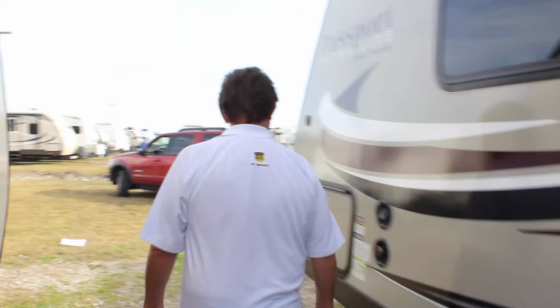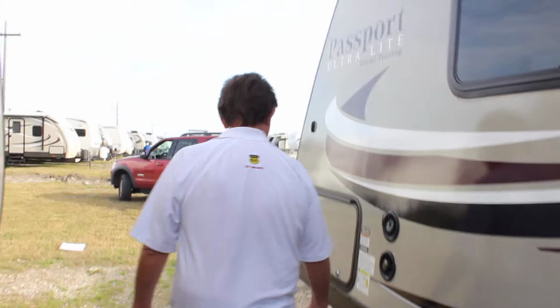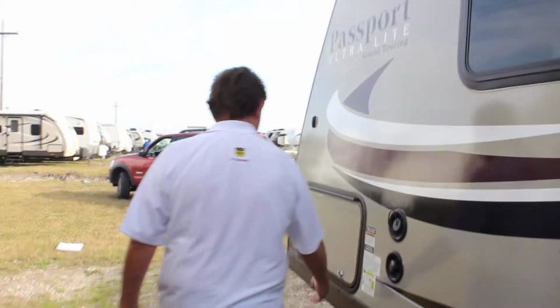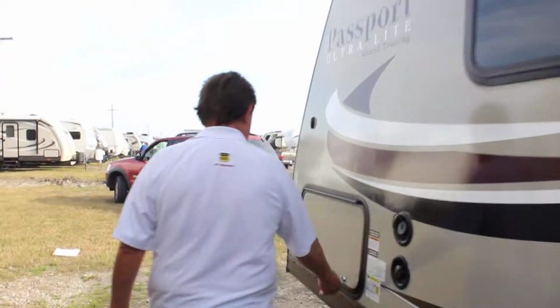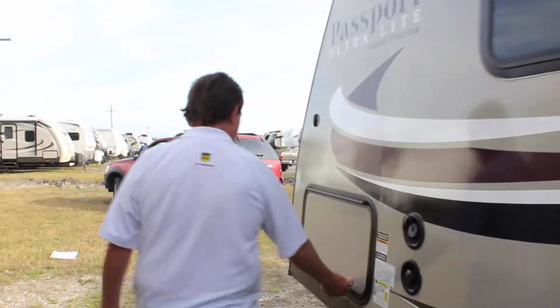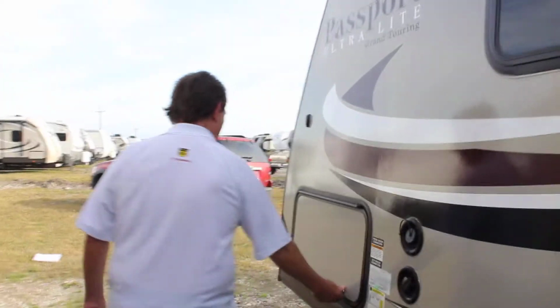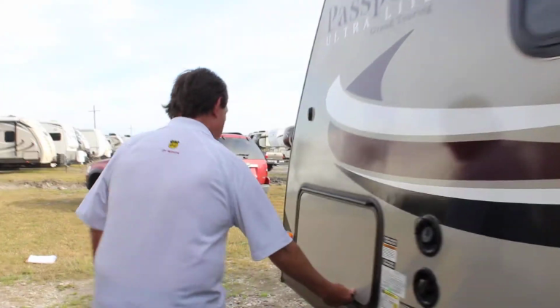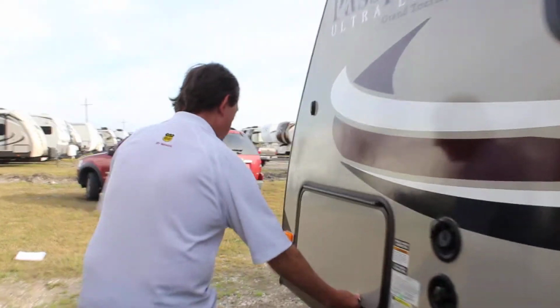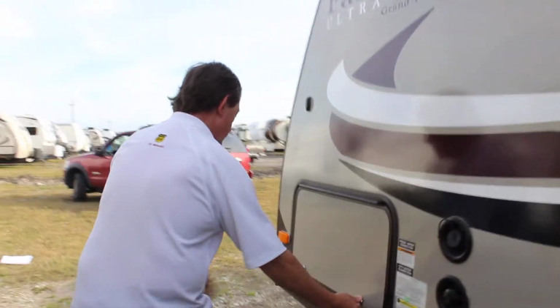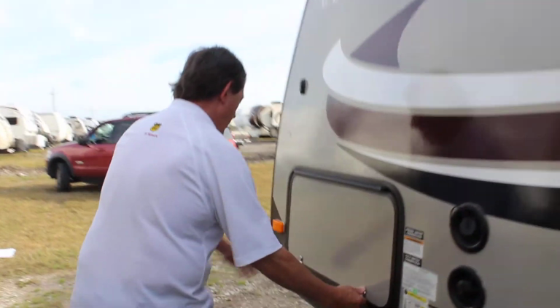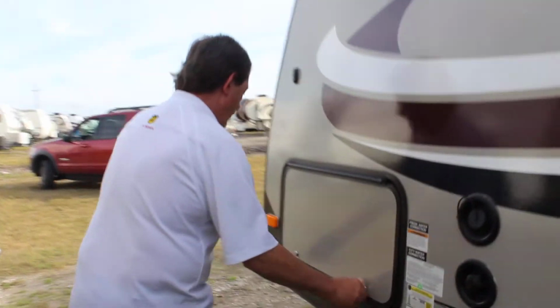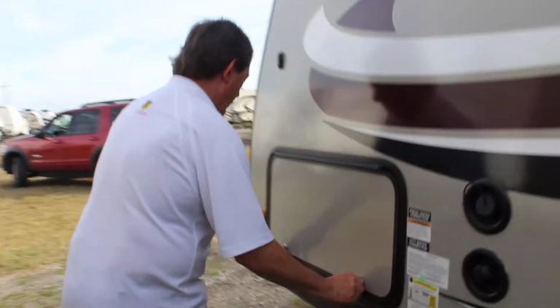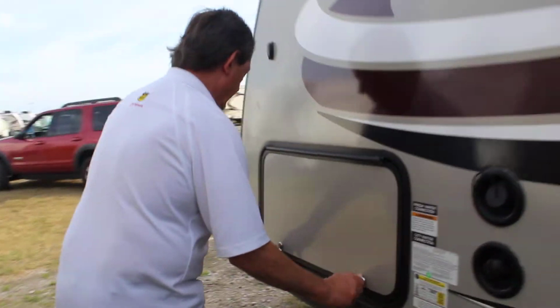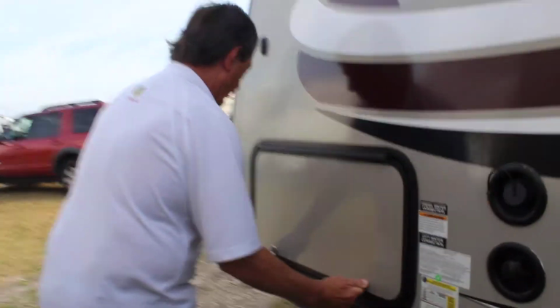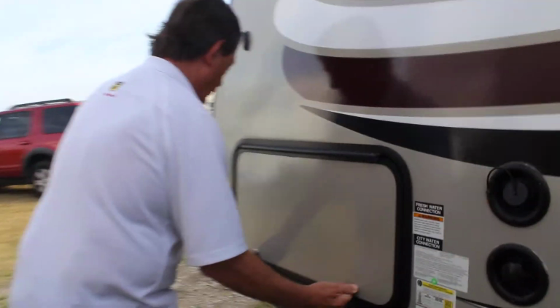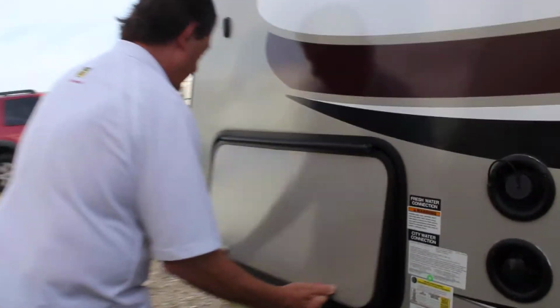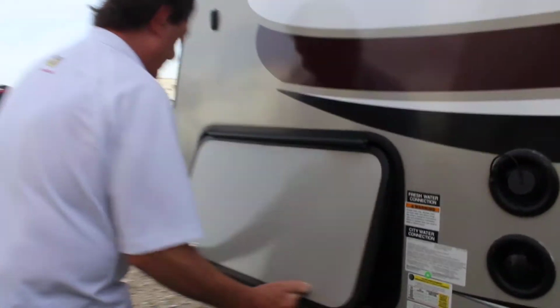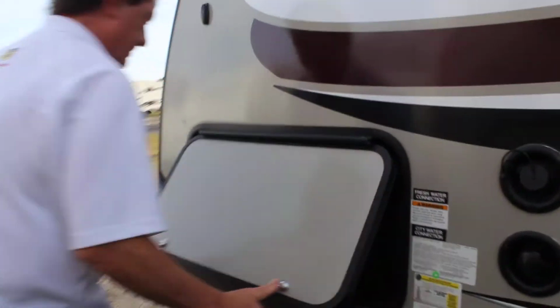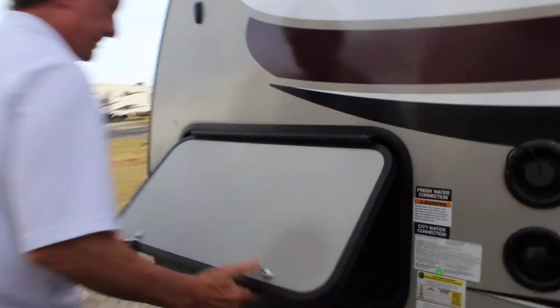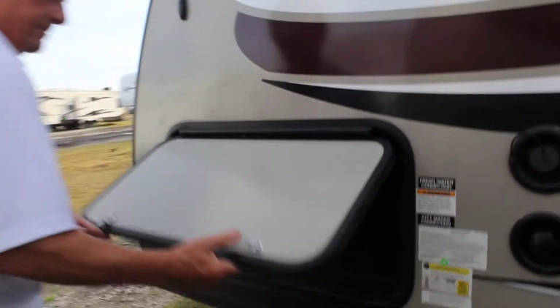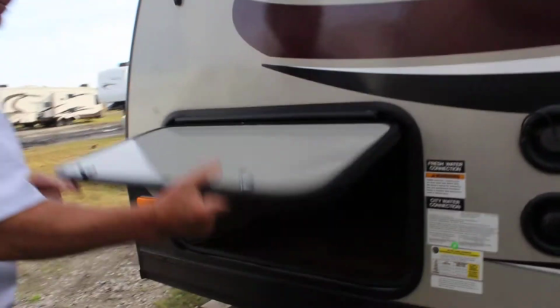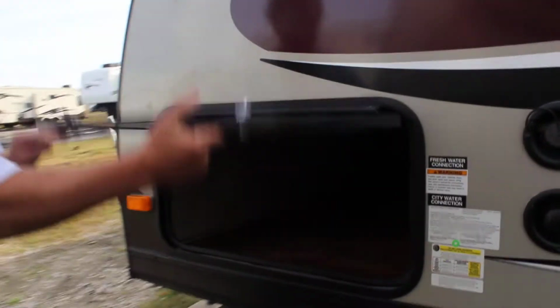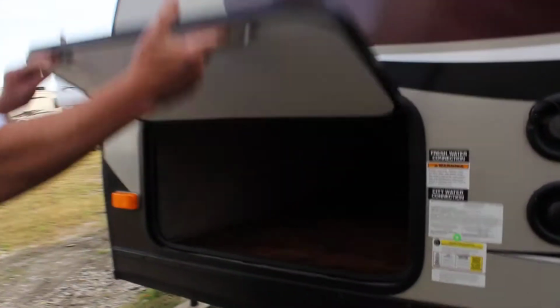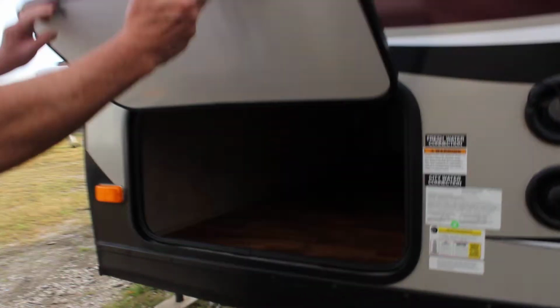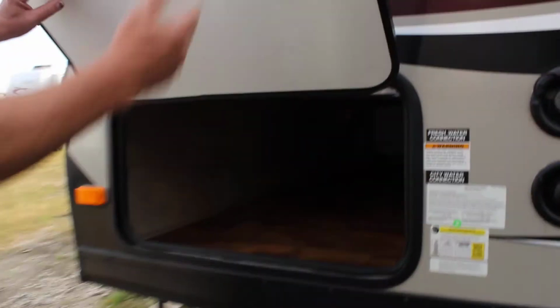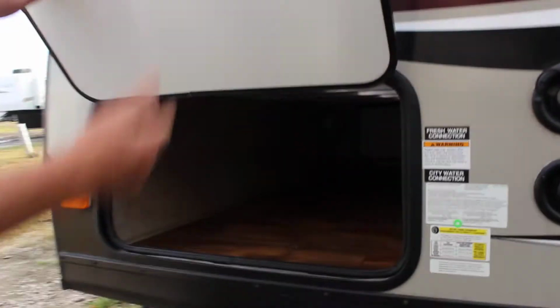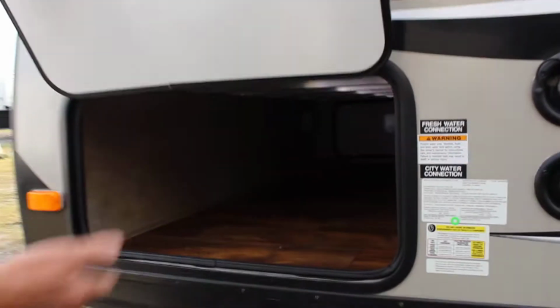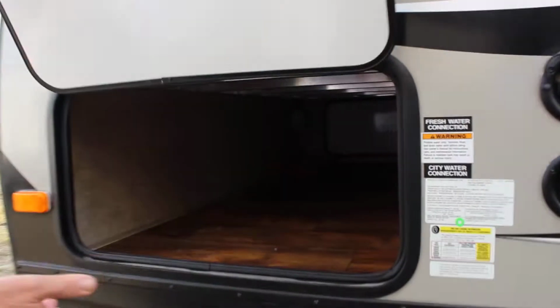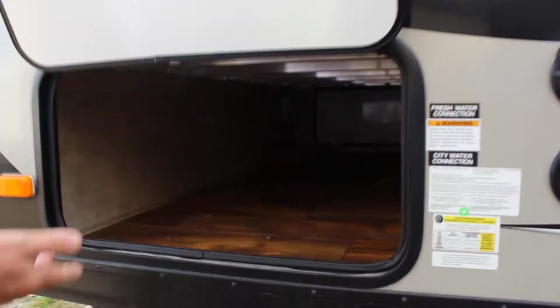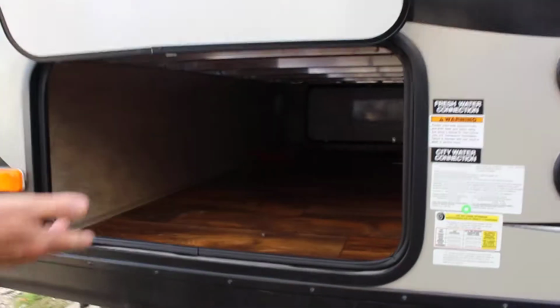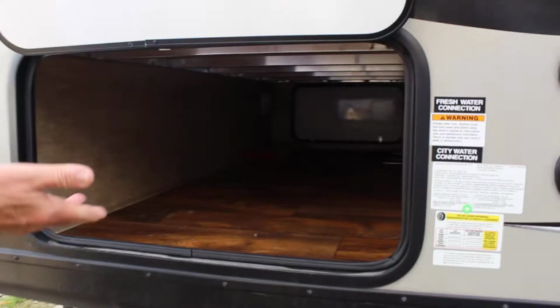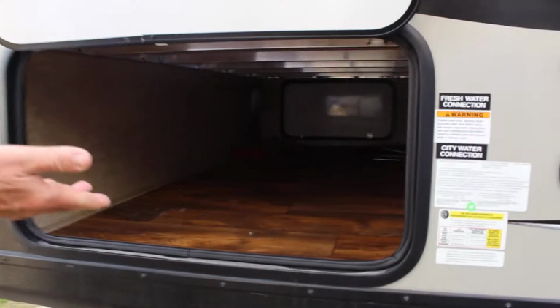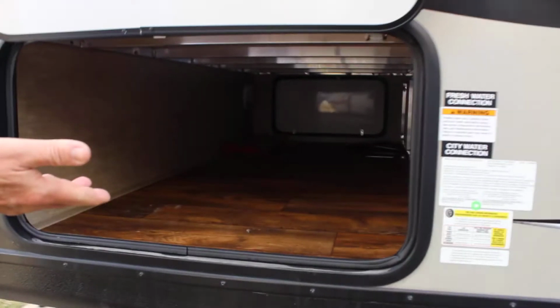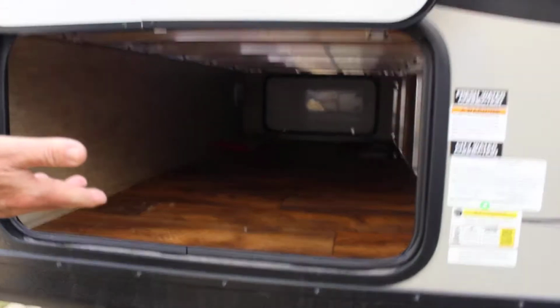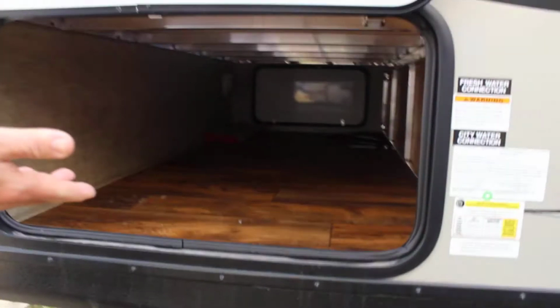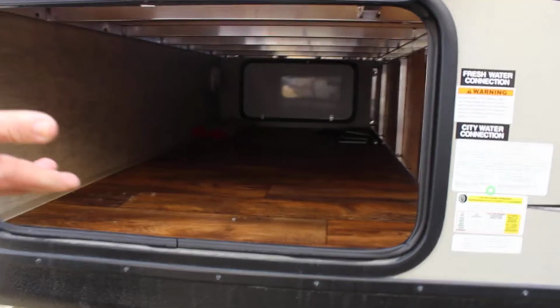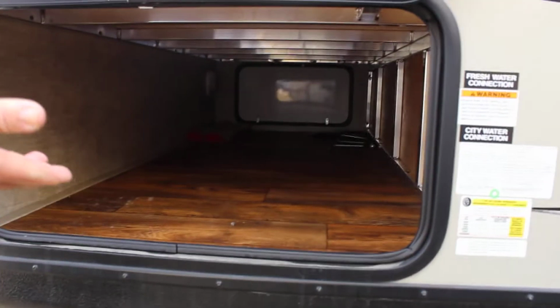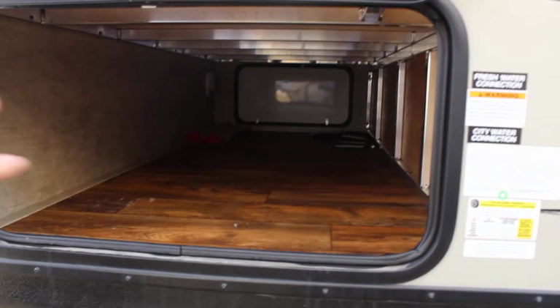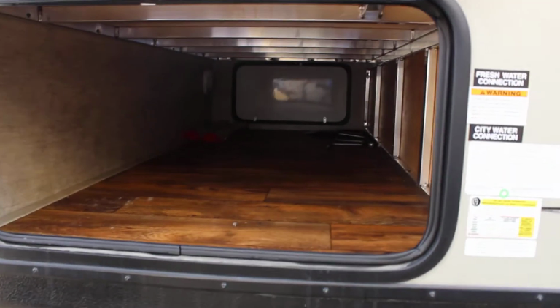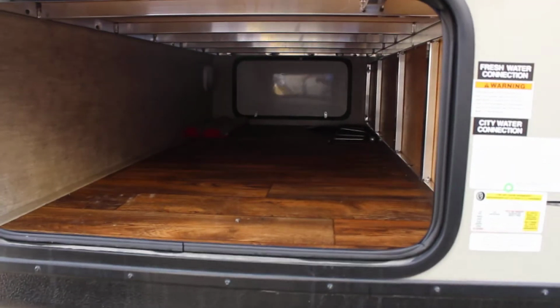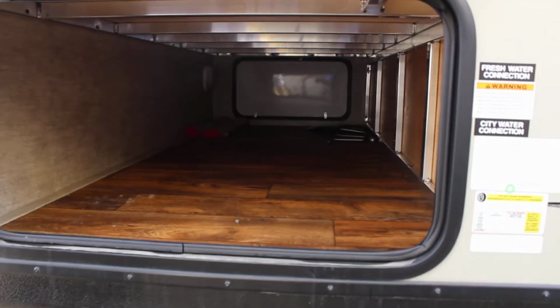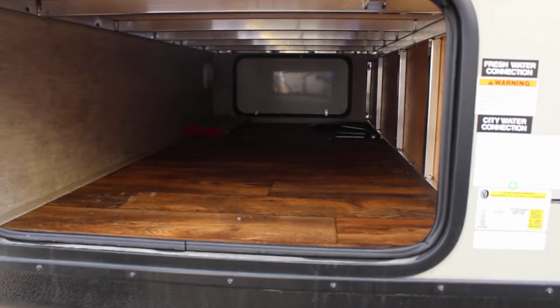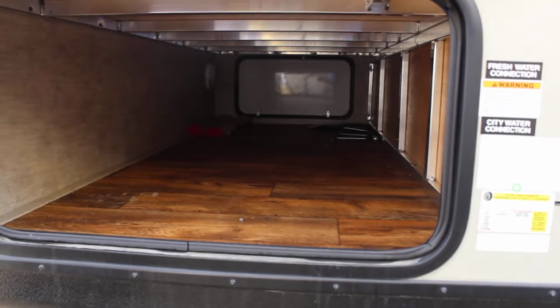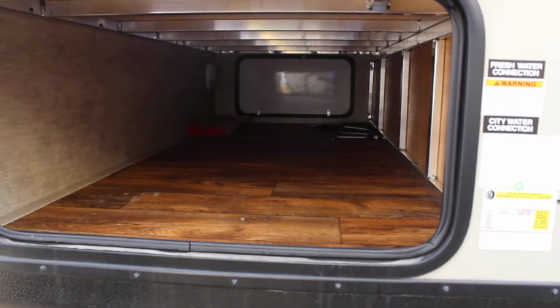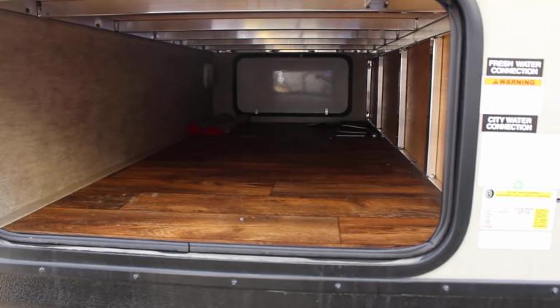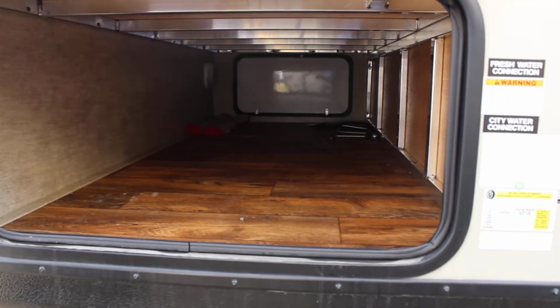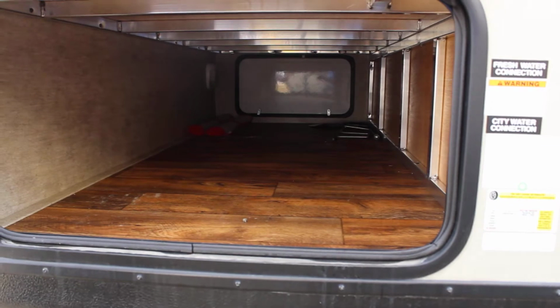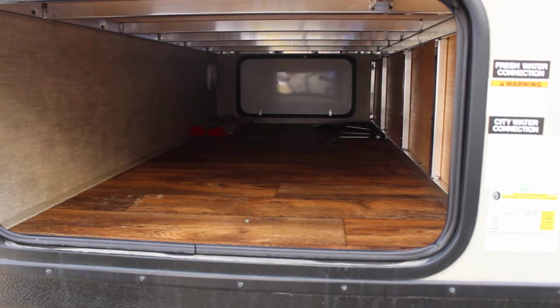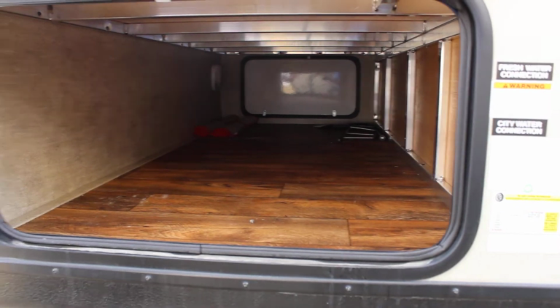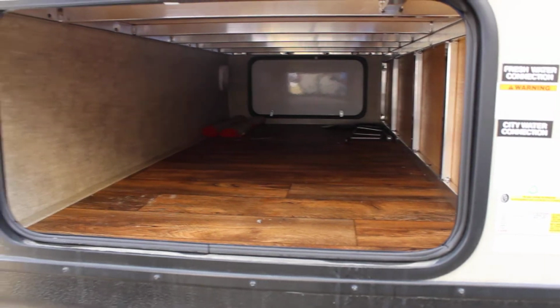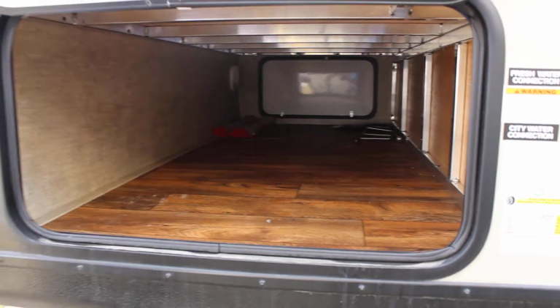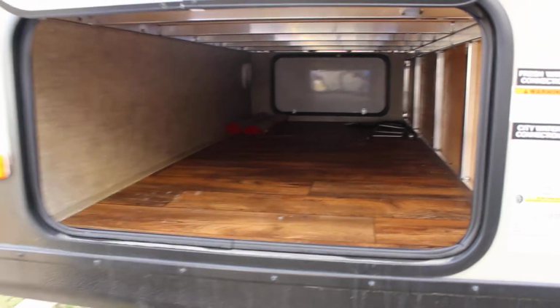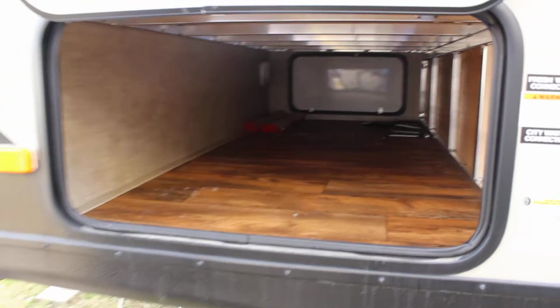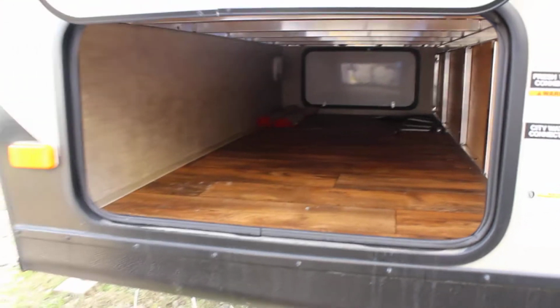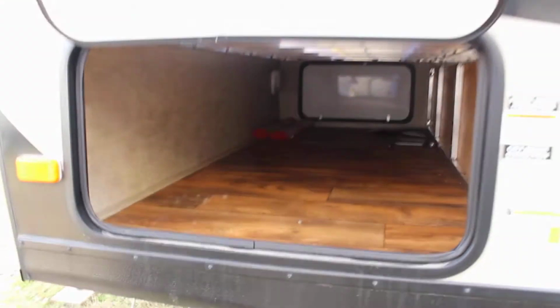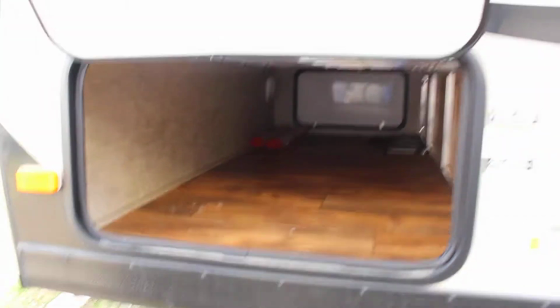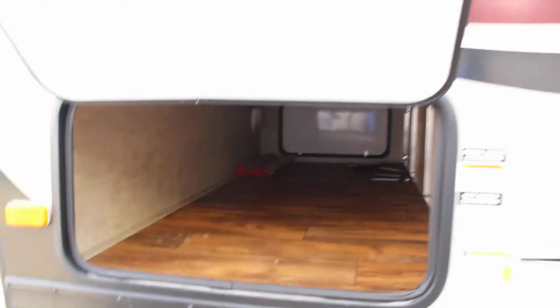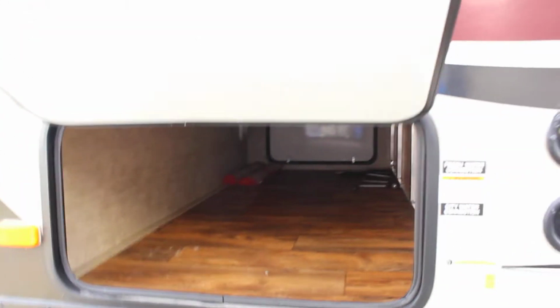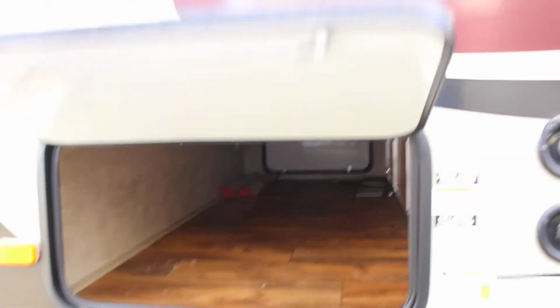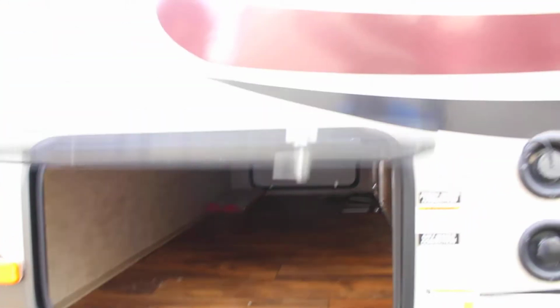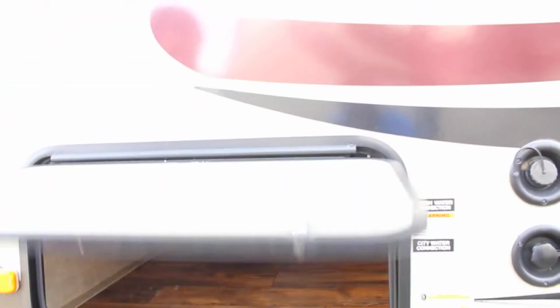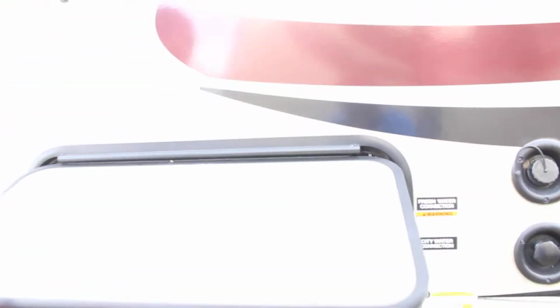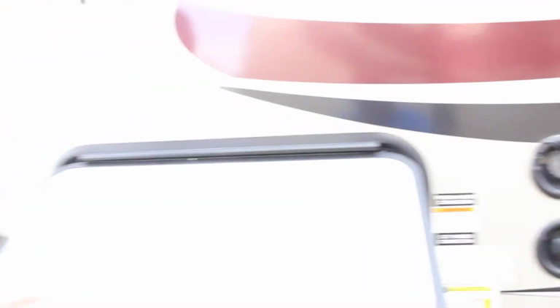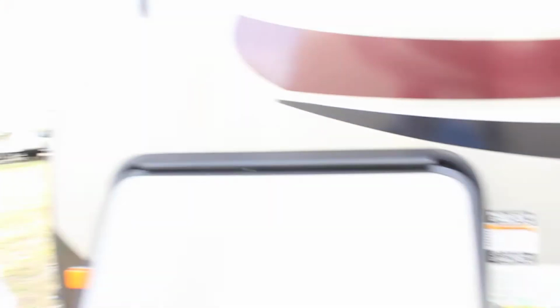Front storage goes all the way through — plenty of storage space all the way to the other side, with double access to it.